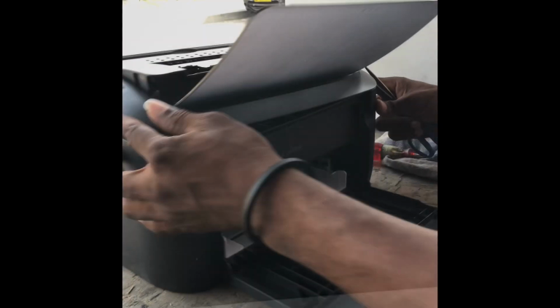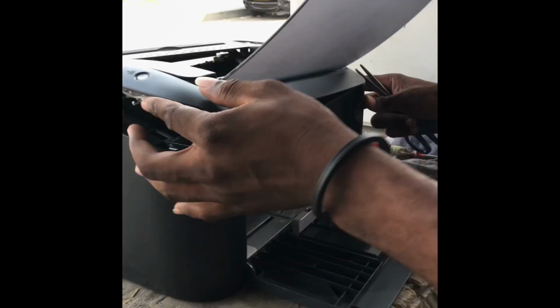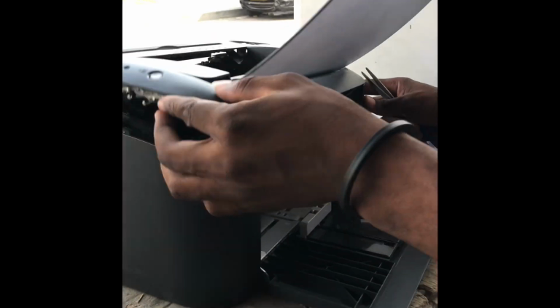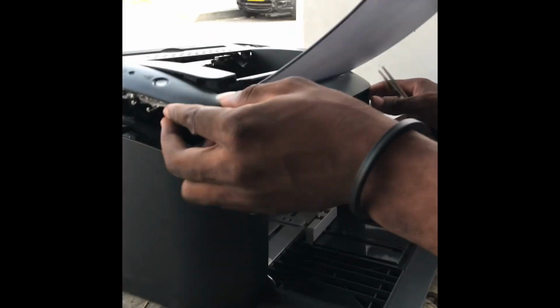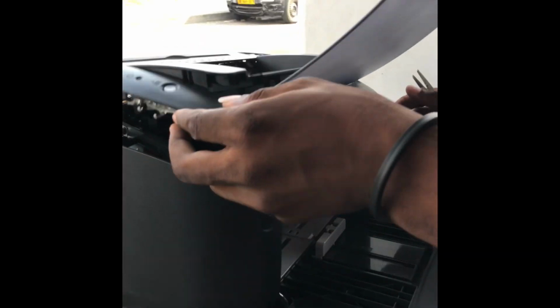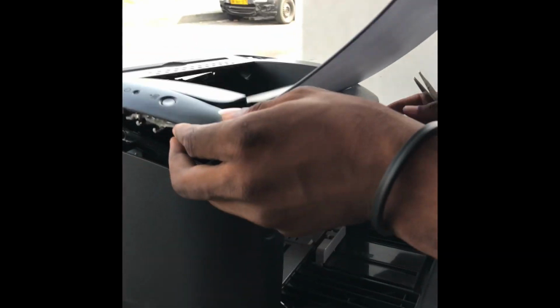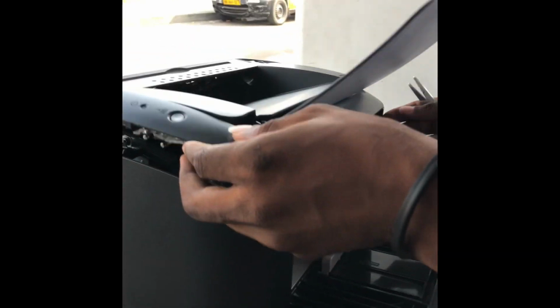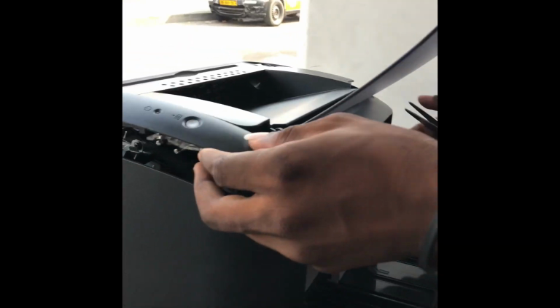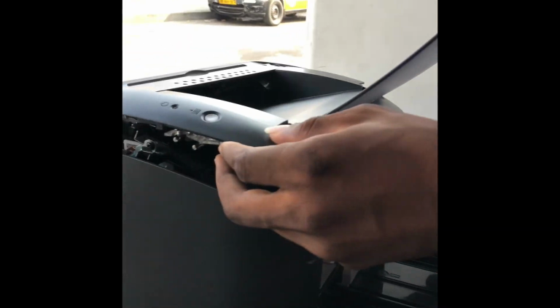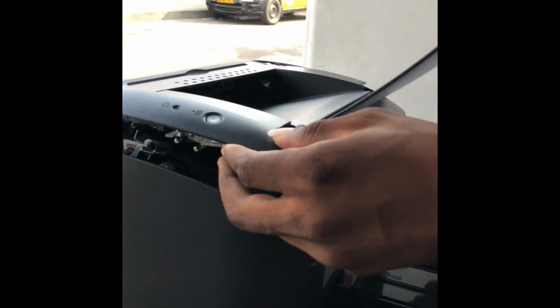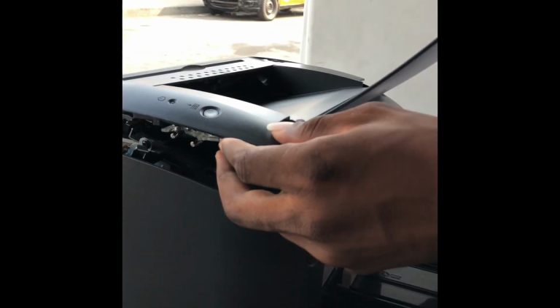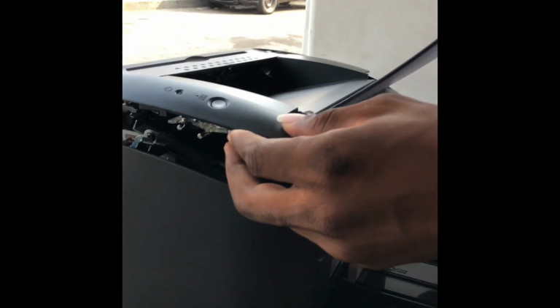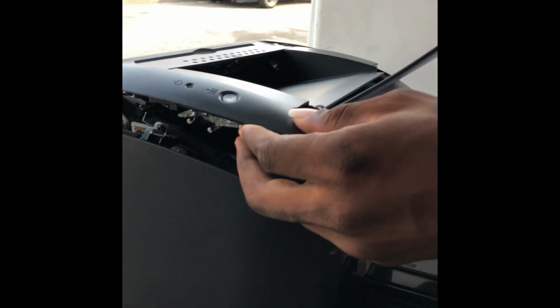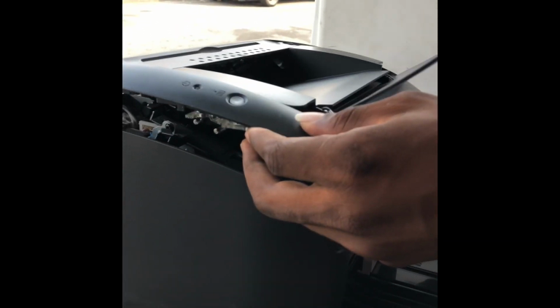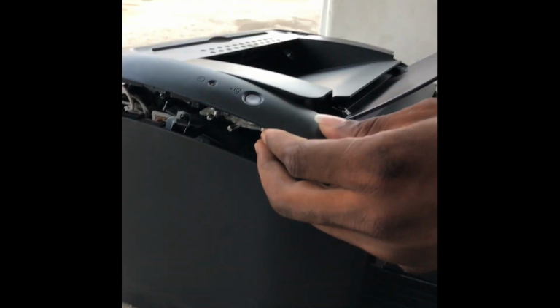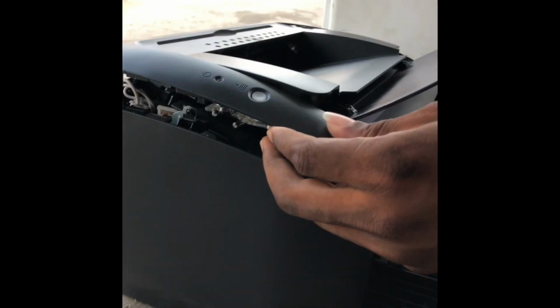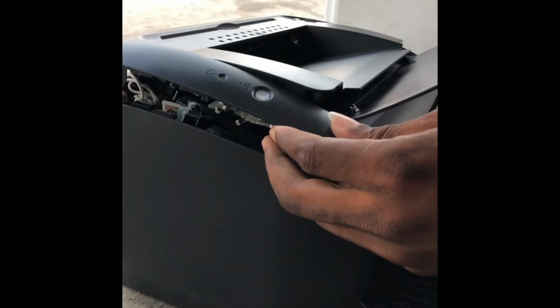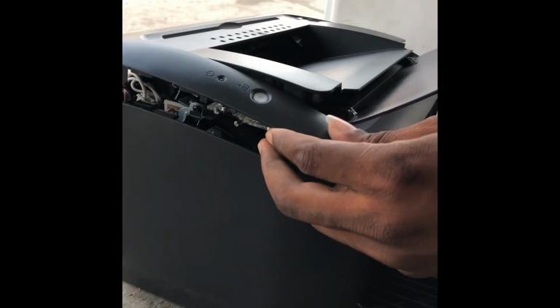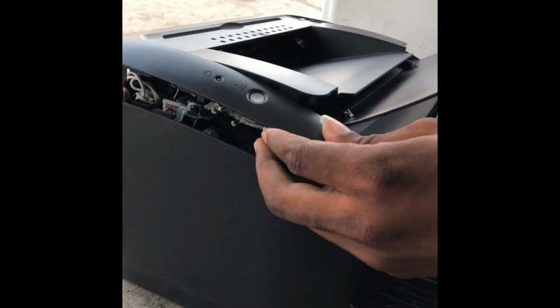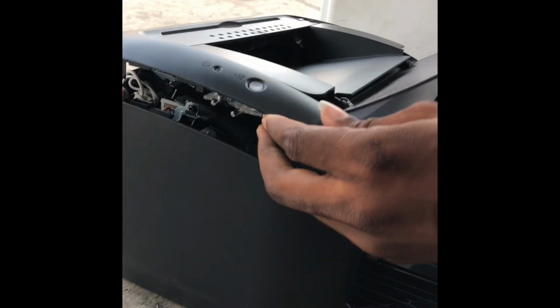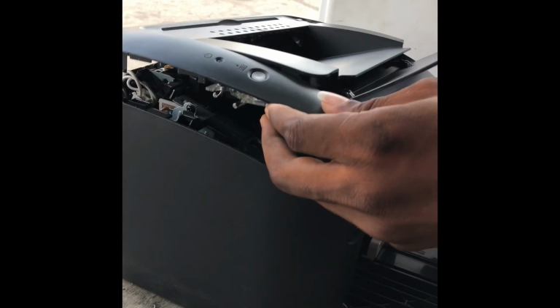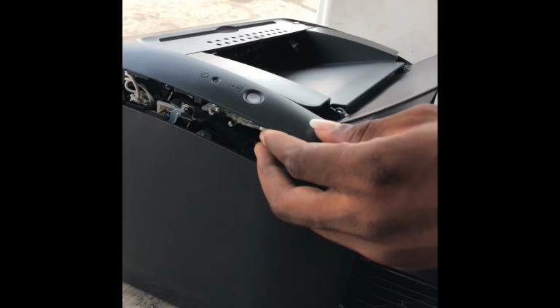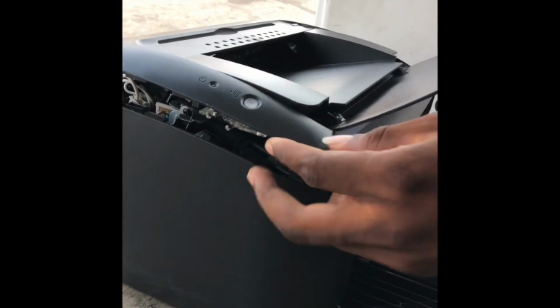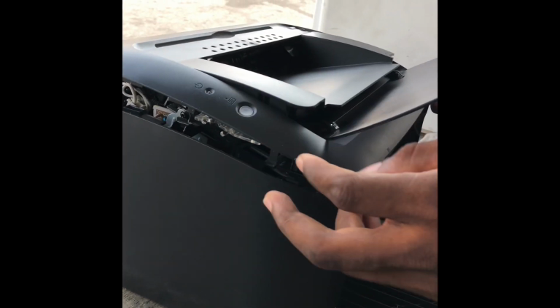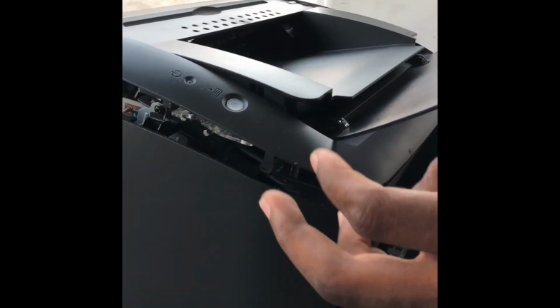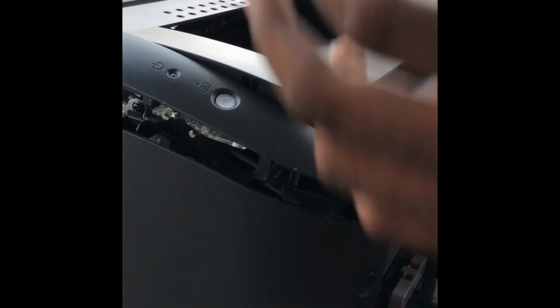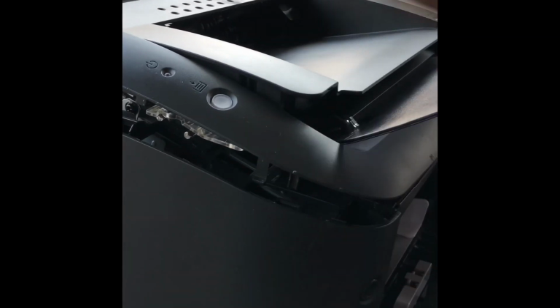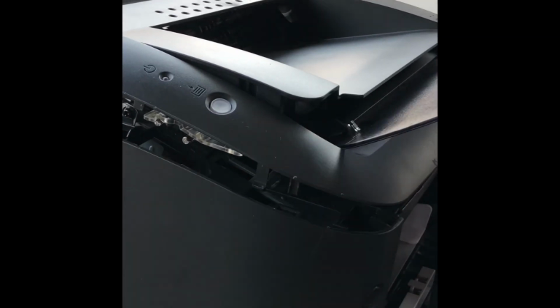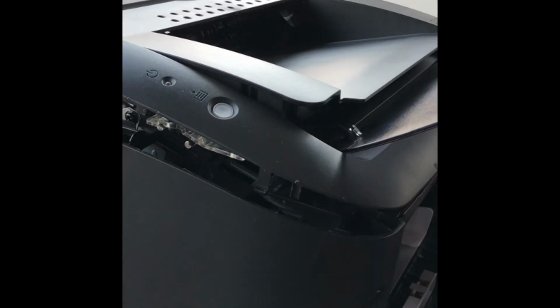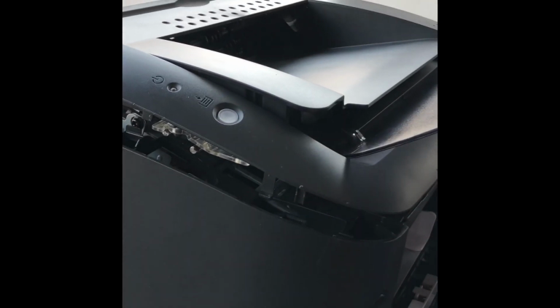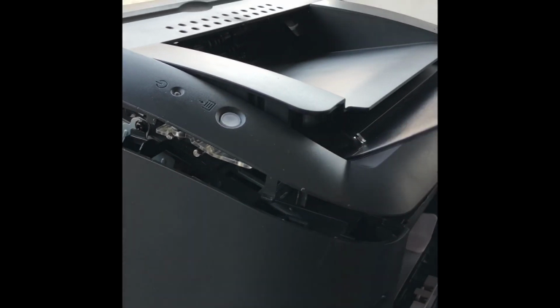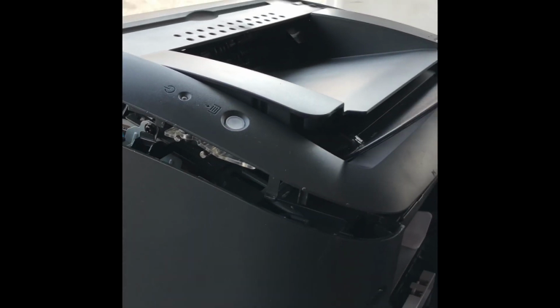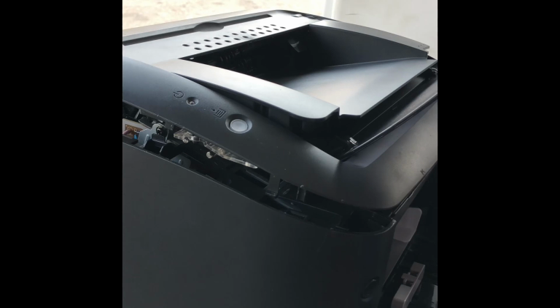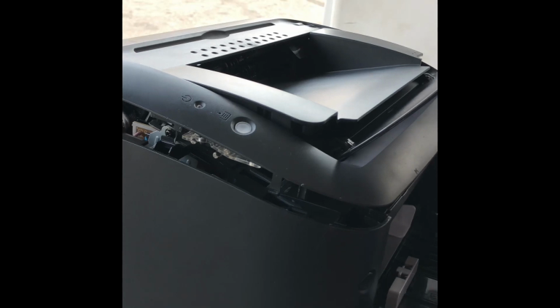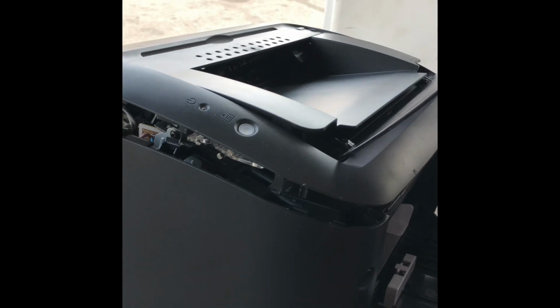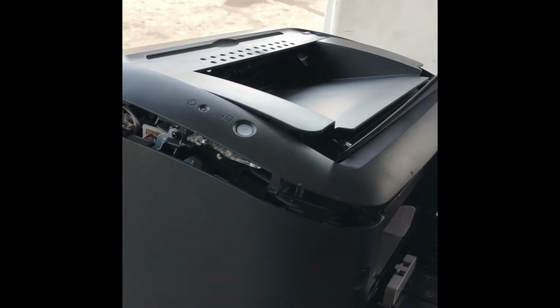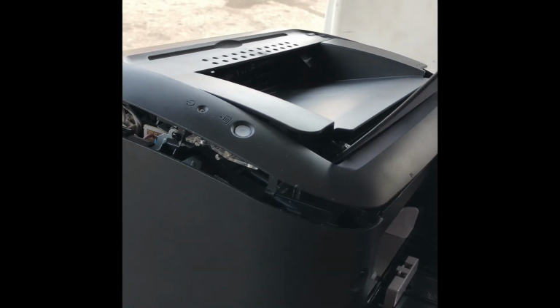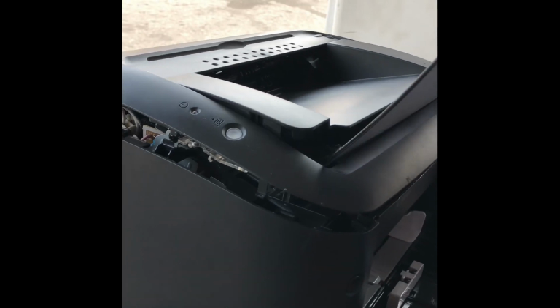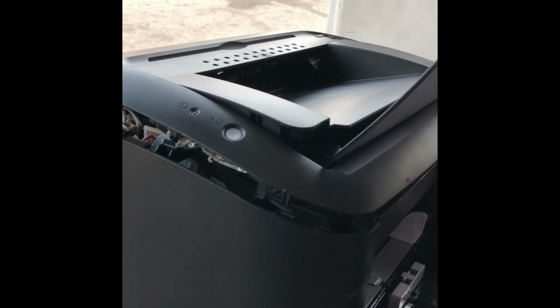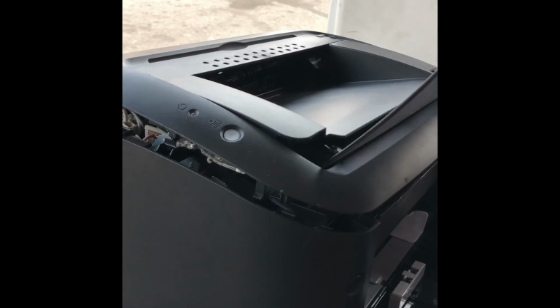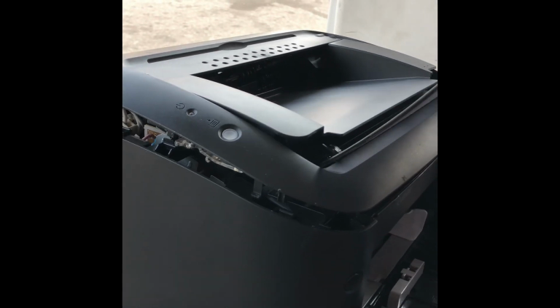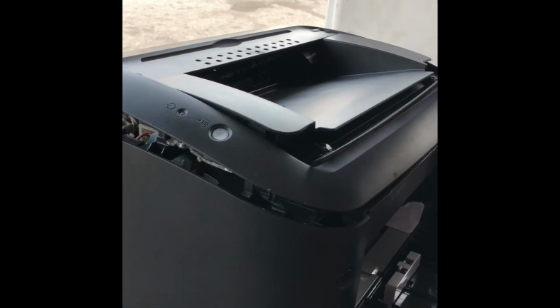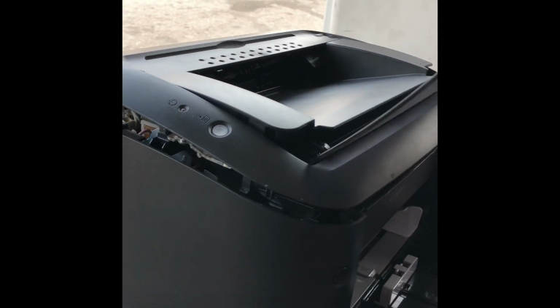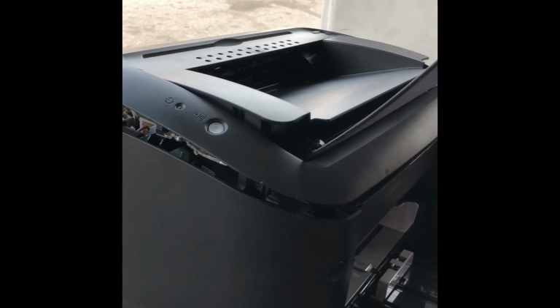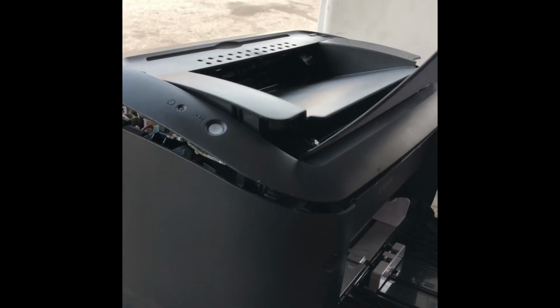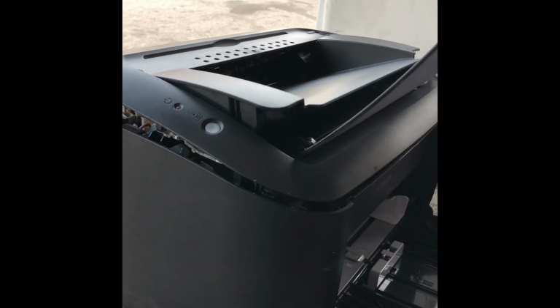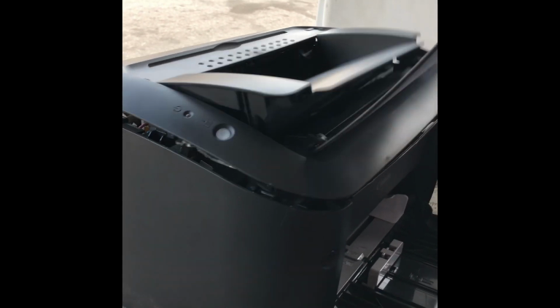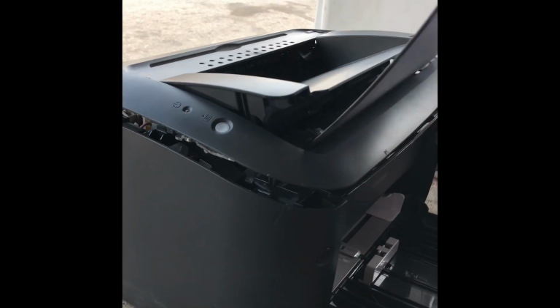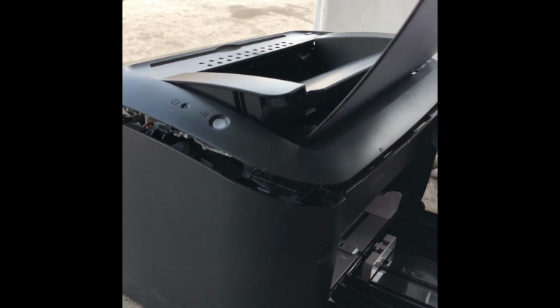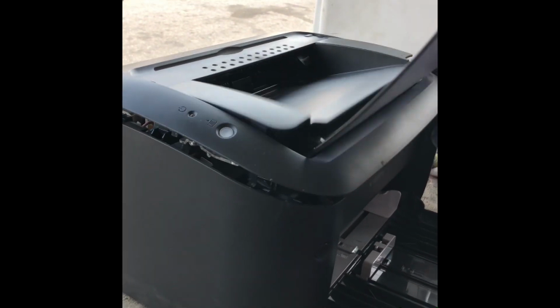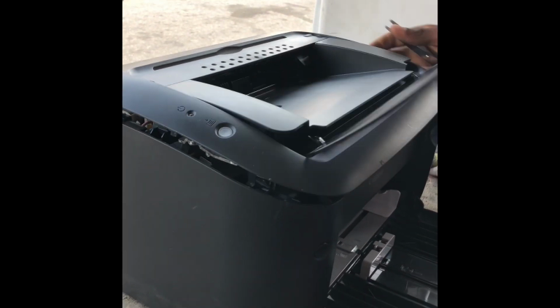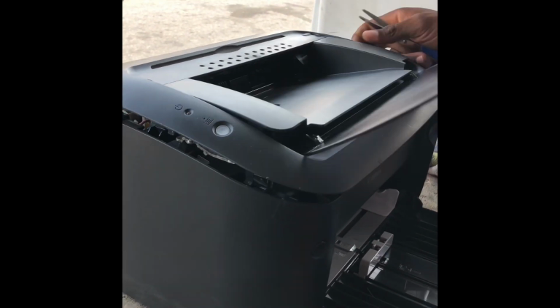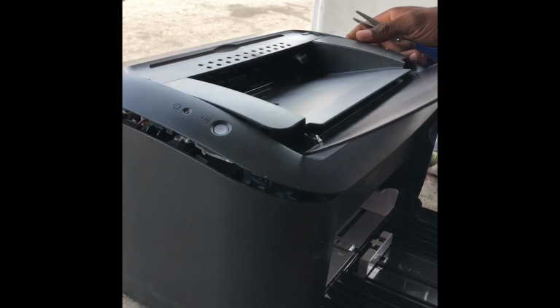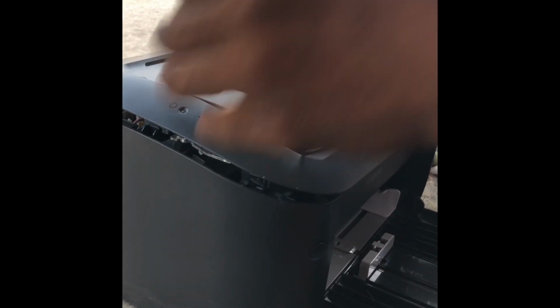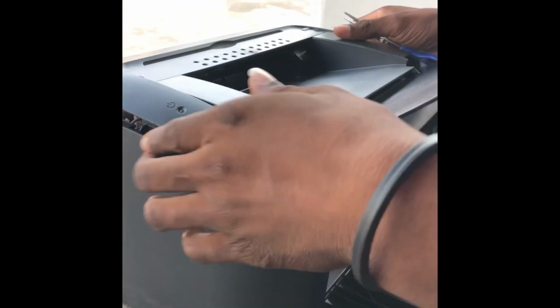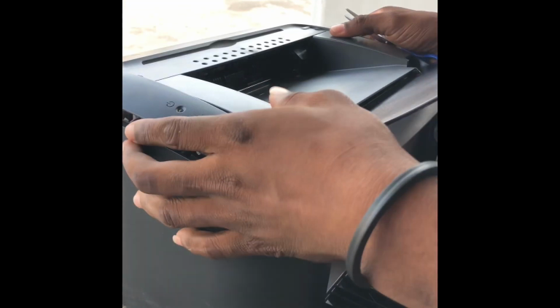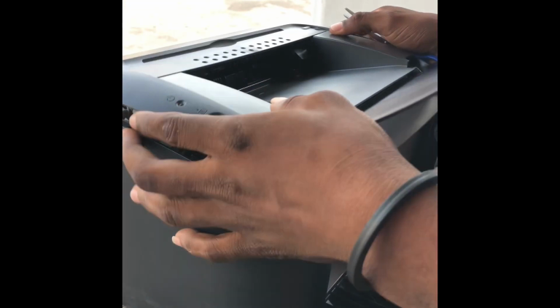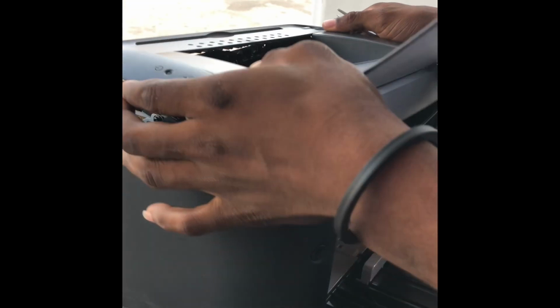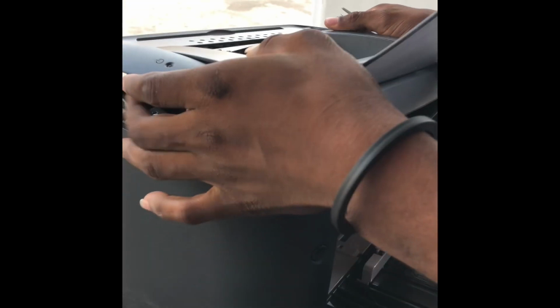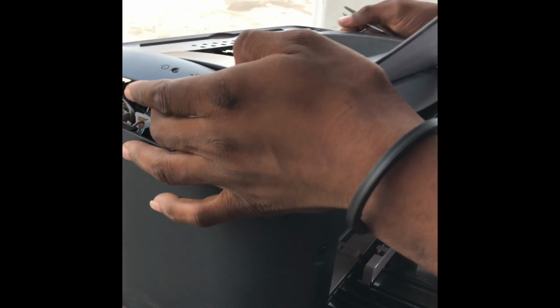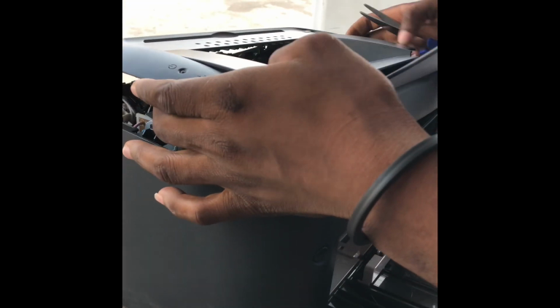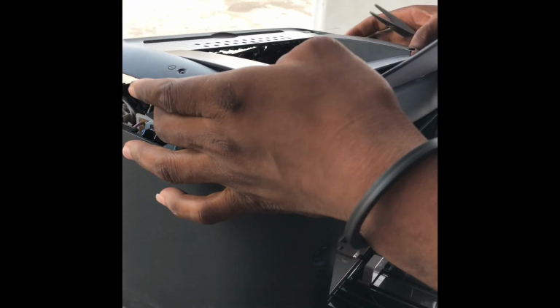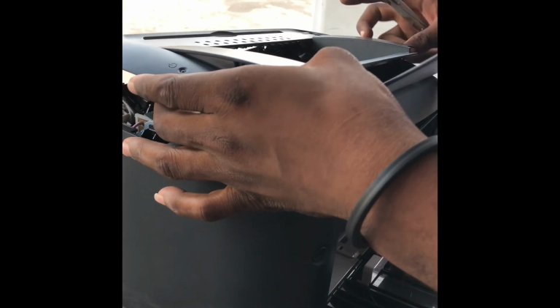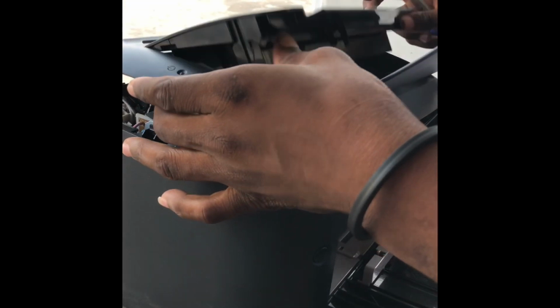We are now coming to change the scanner unit. That's what makes the copy come out black.